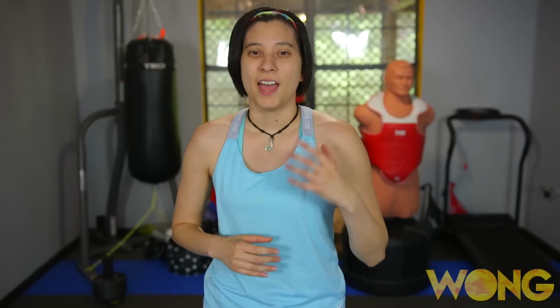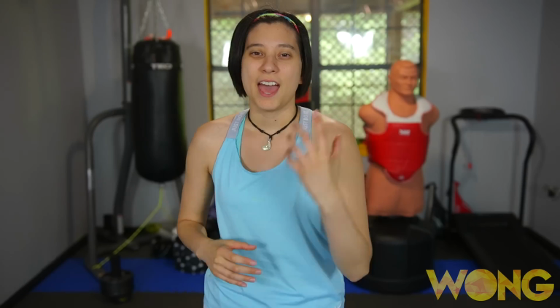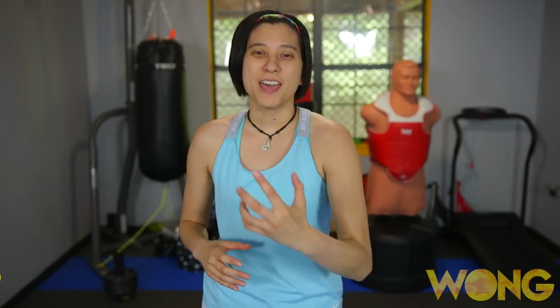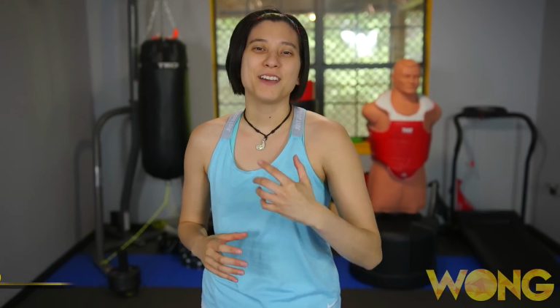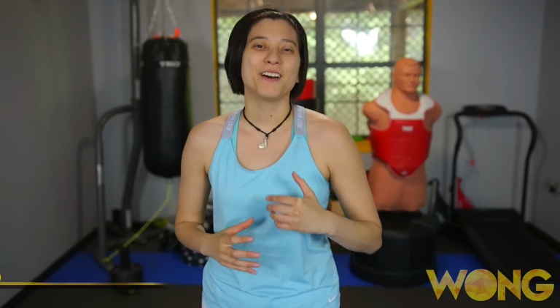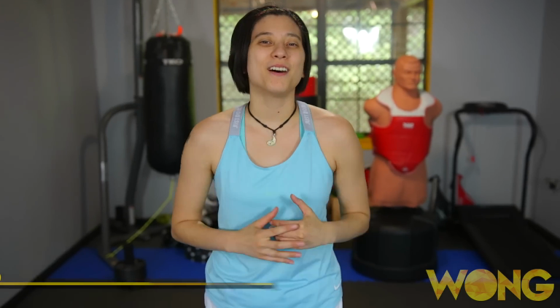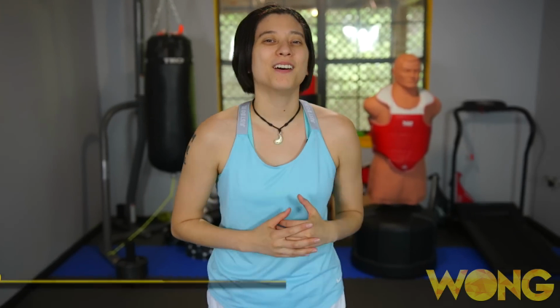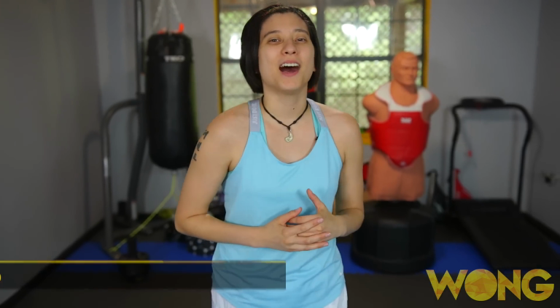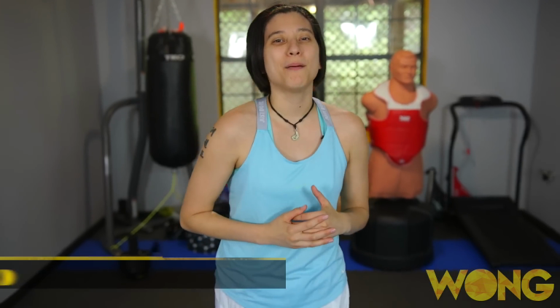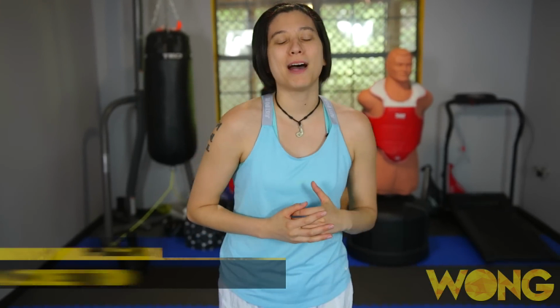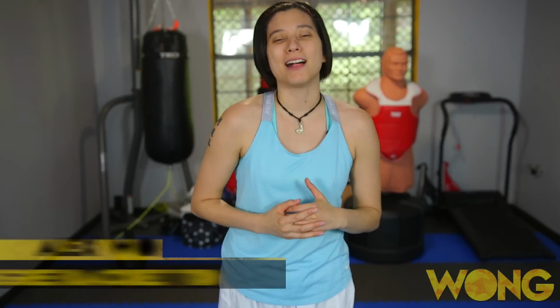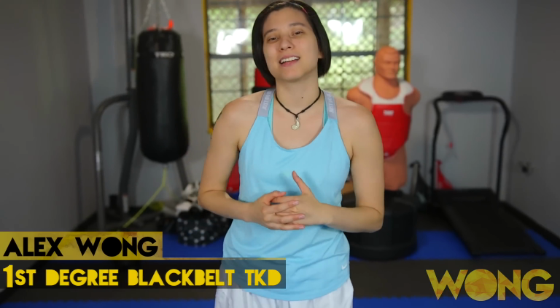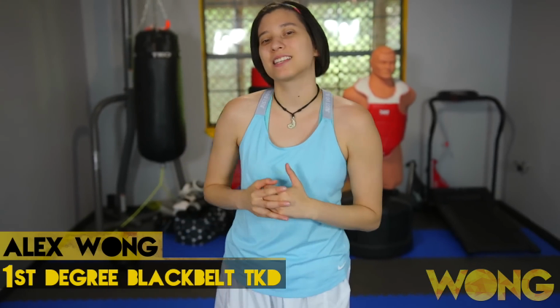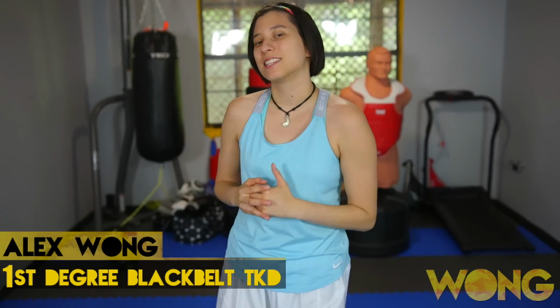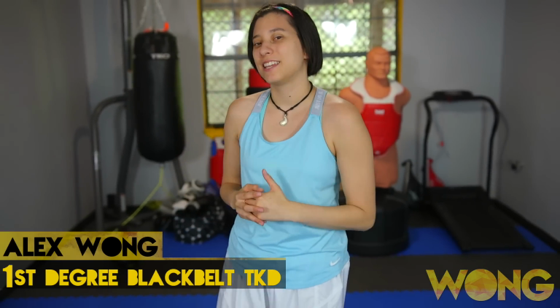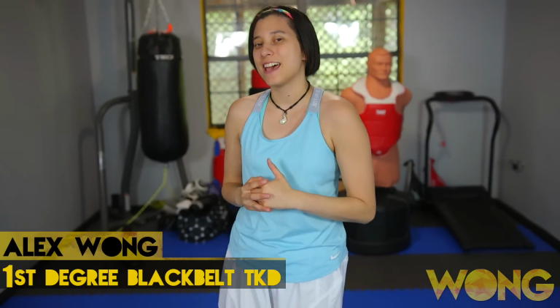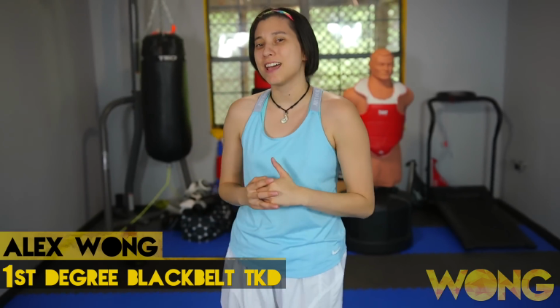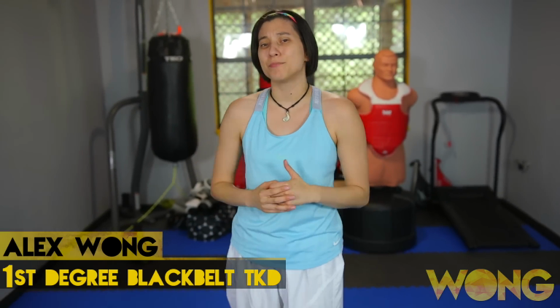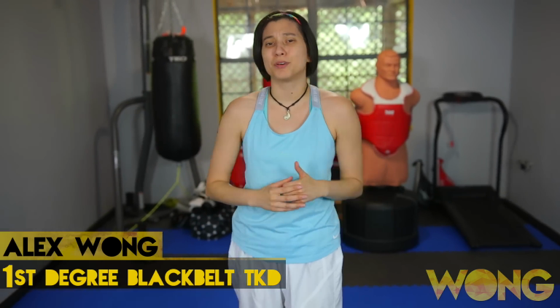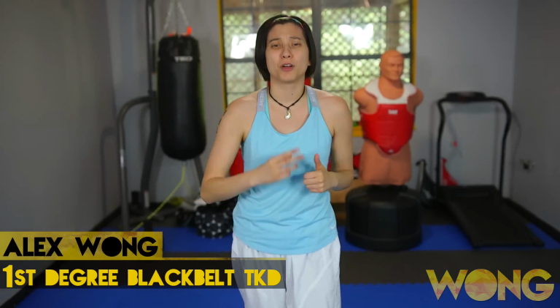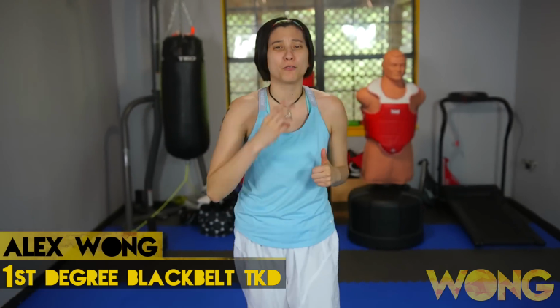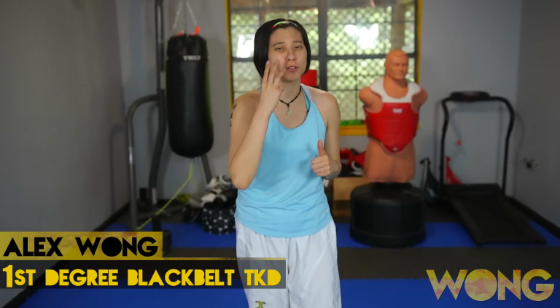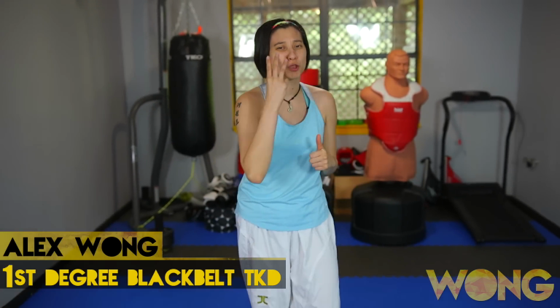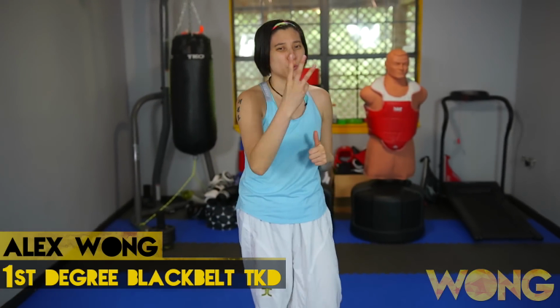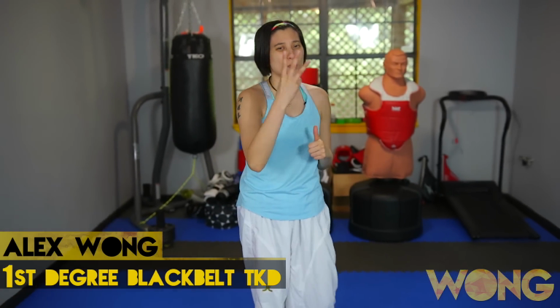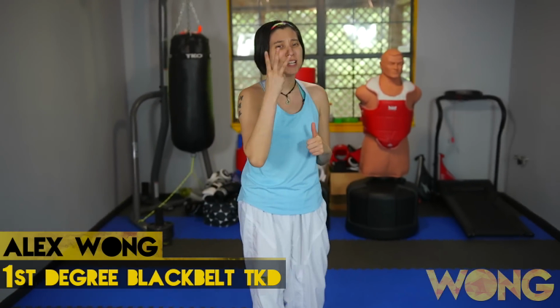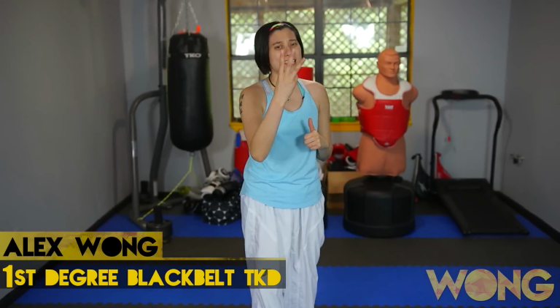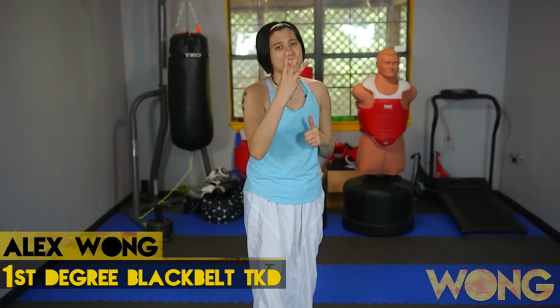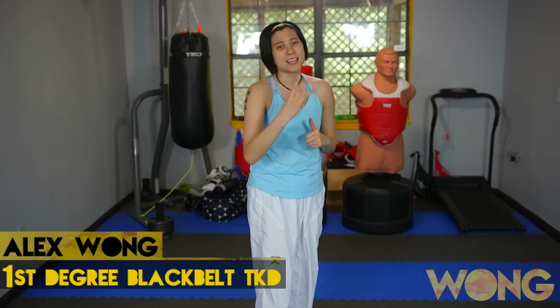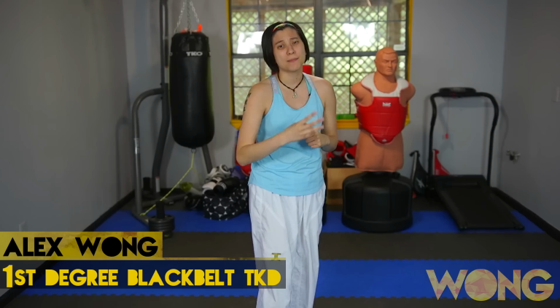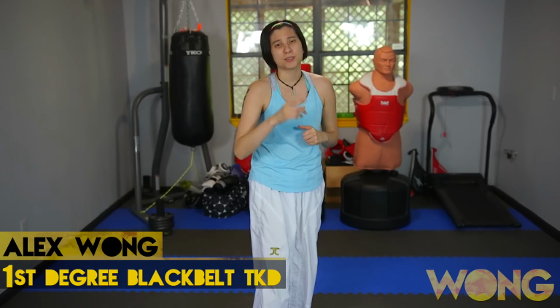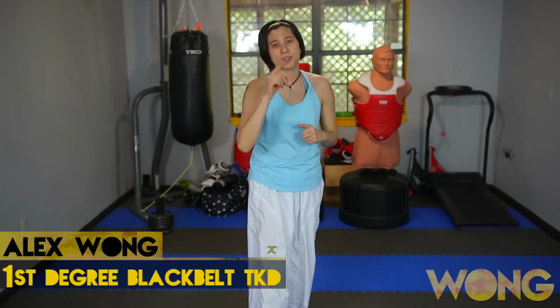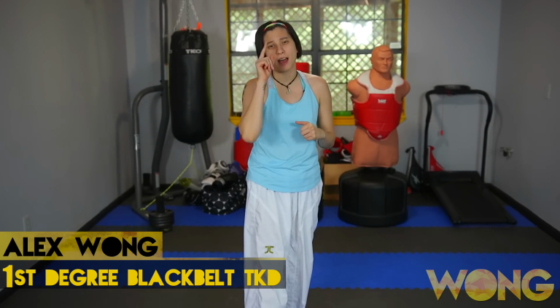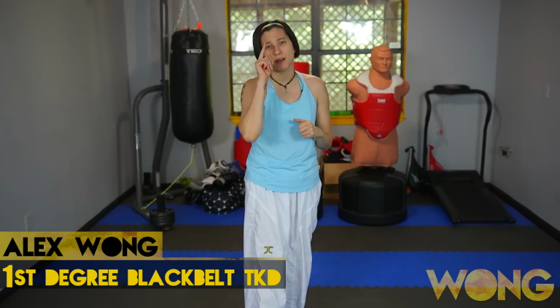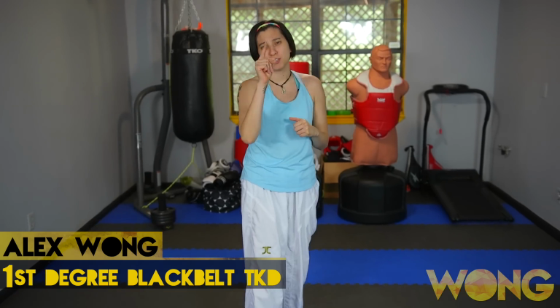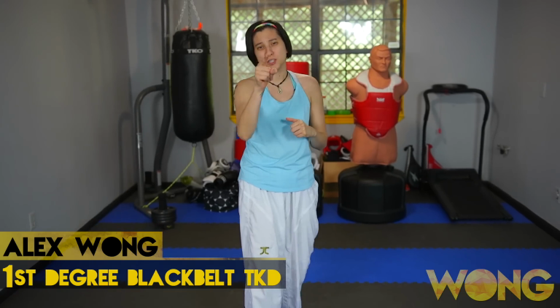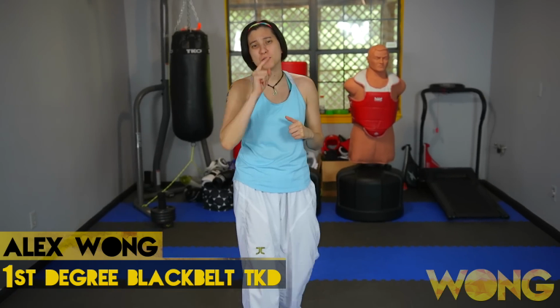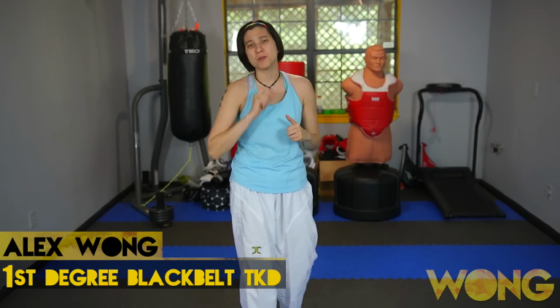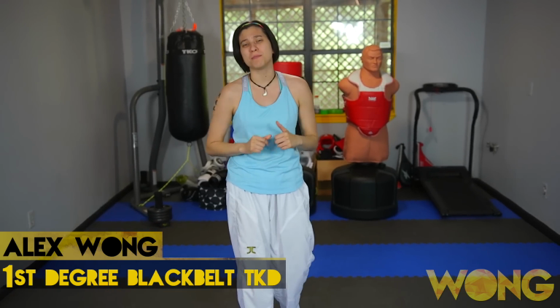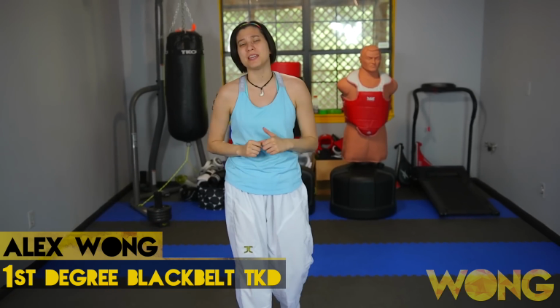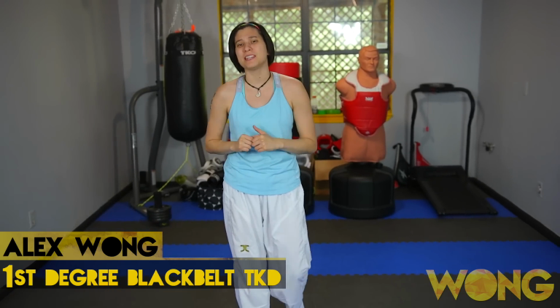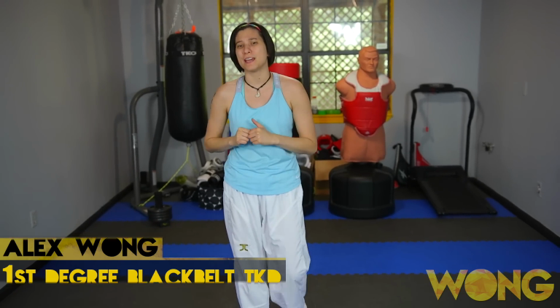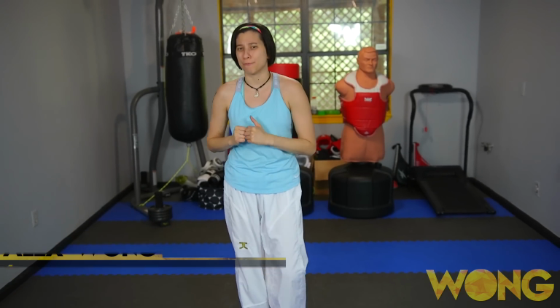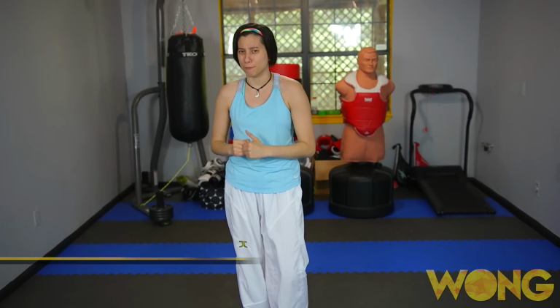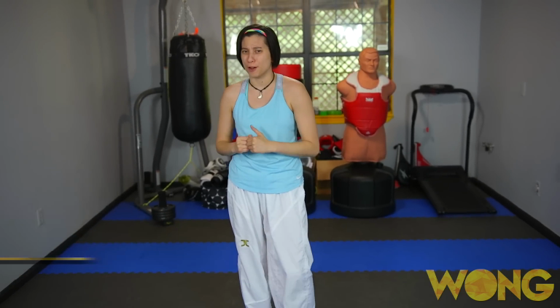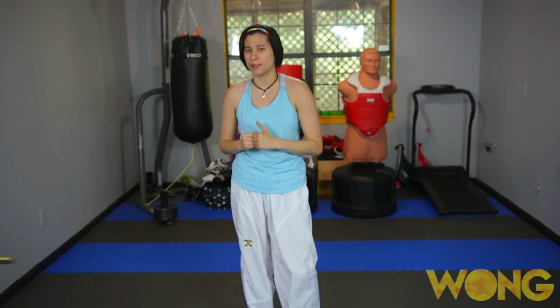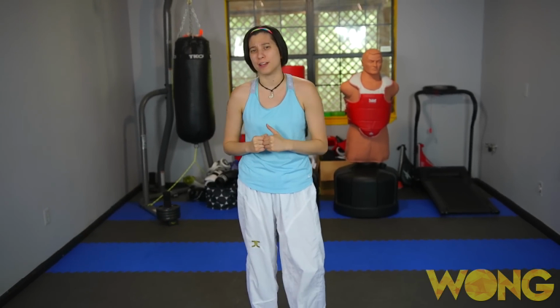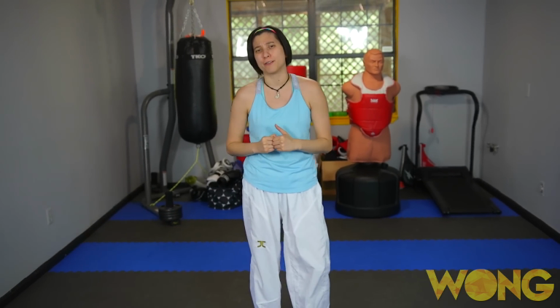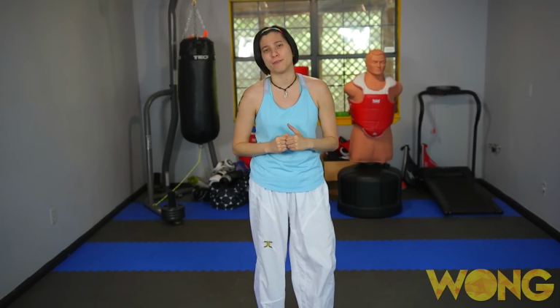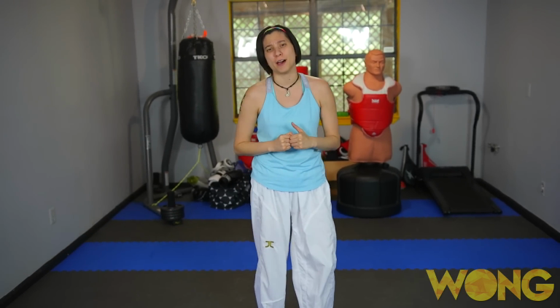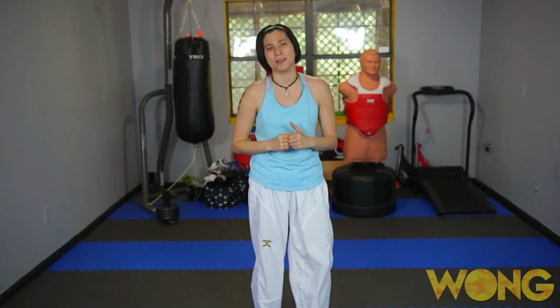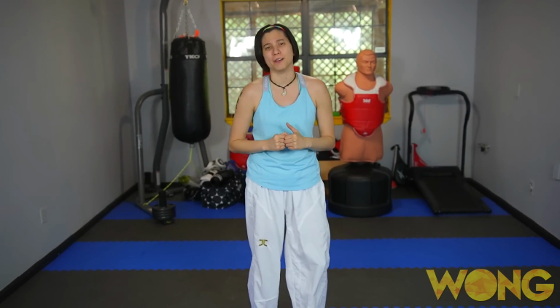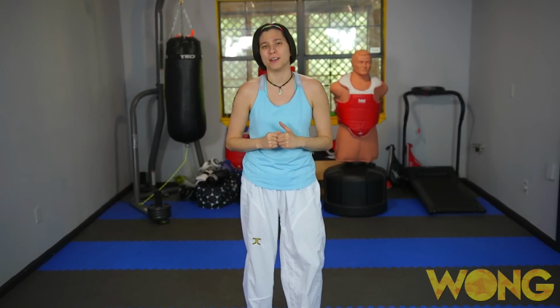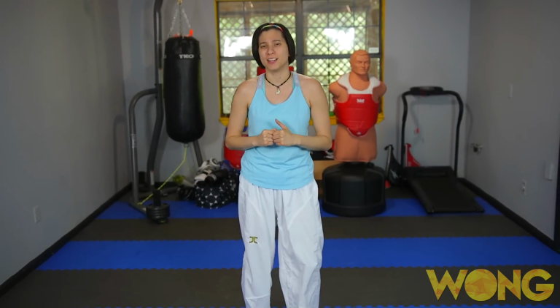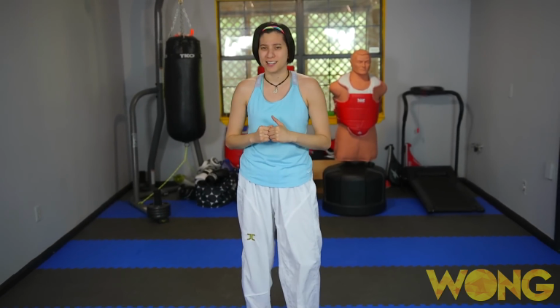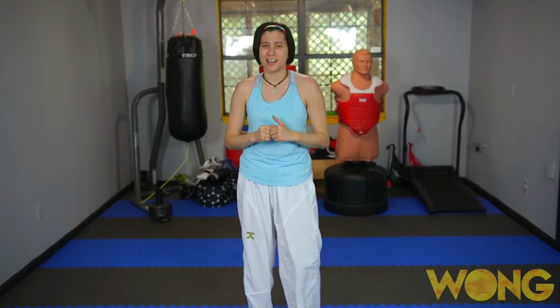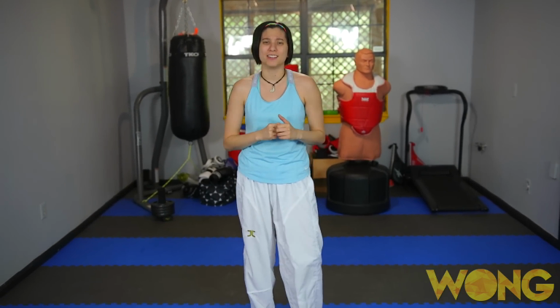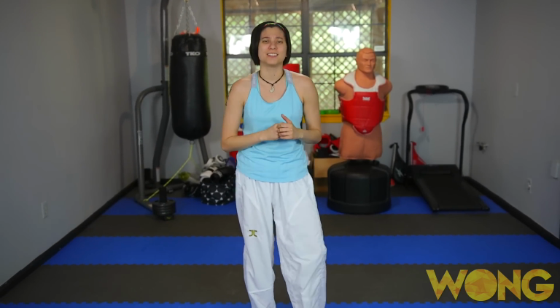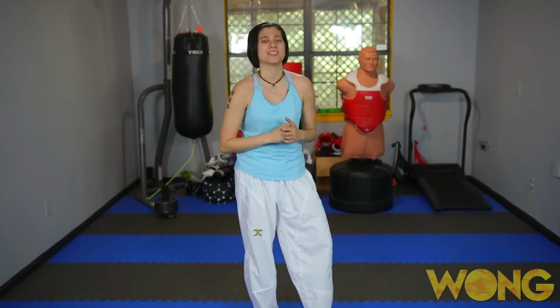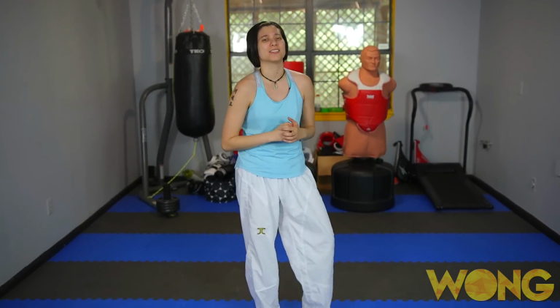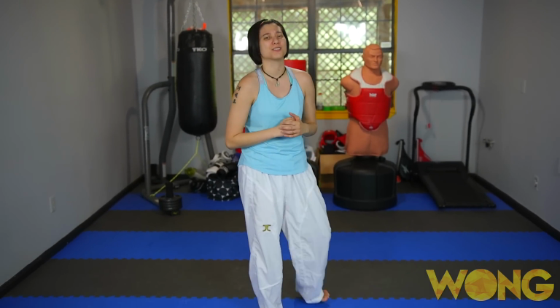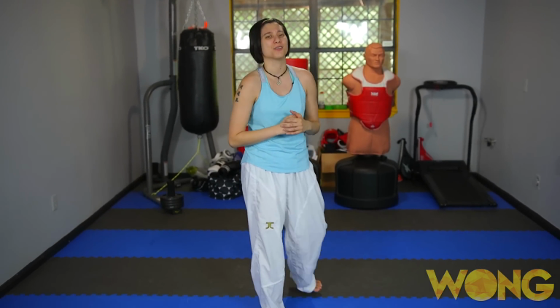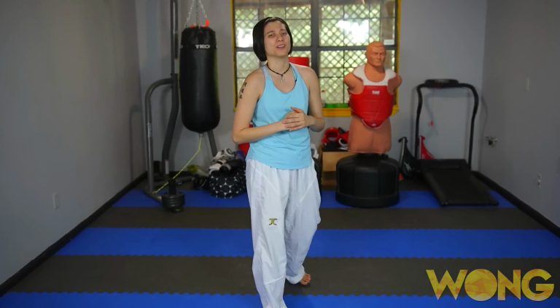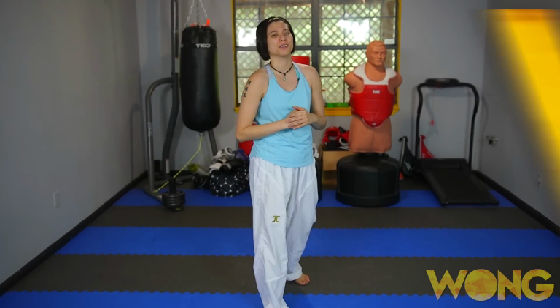Hey y'all, I'm Alex. Today I'm going to go over three tips on how you can beat a front leg fighter. Now let's get started.